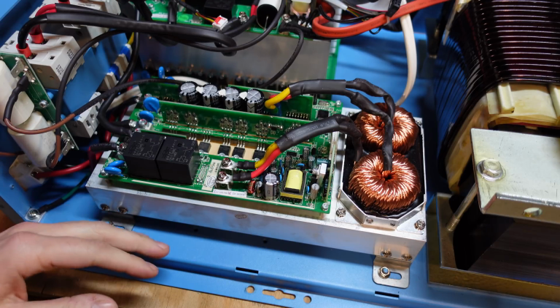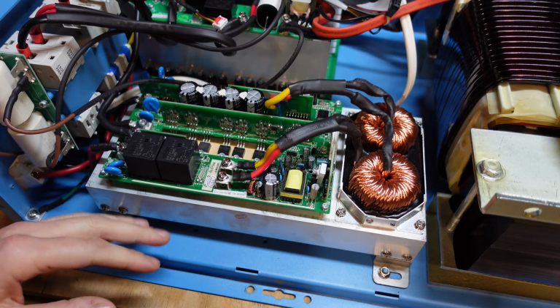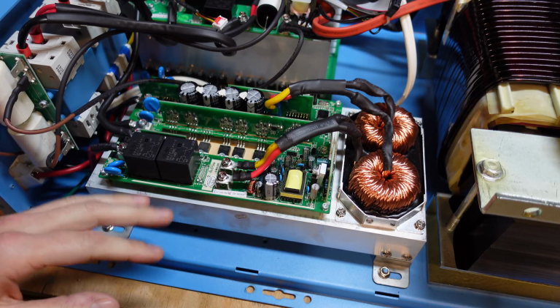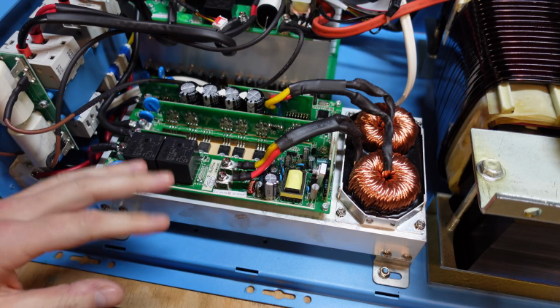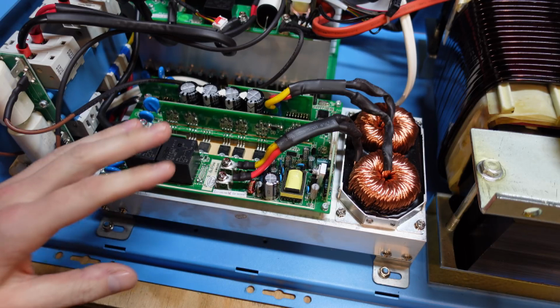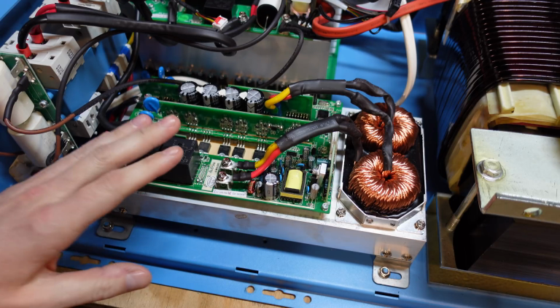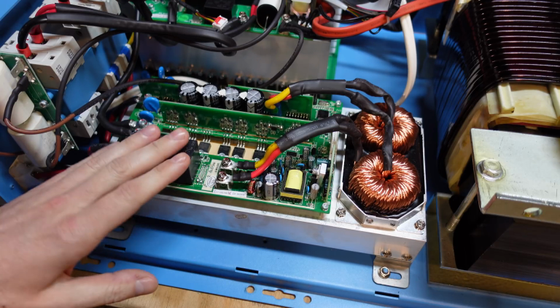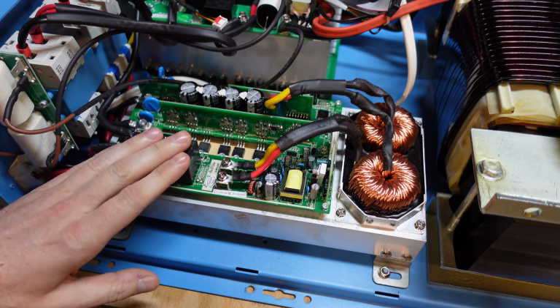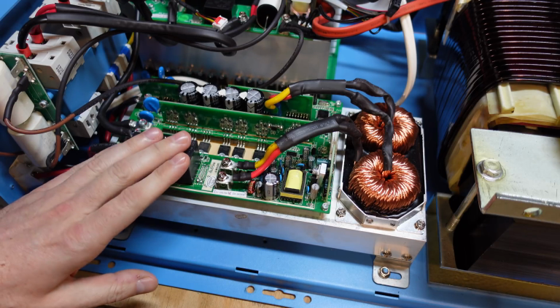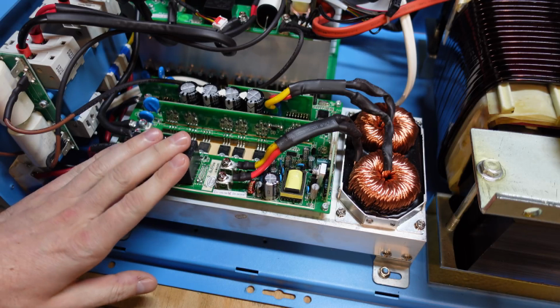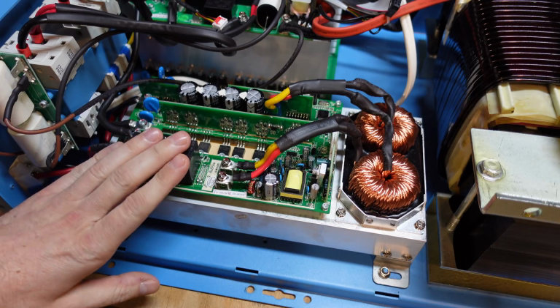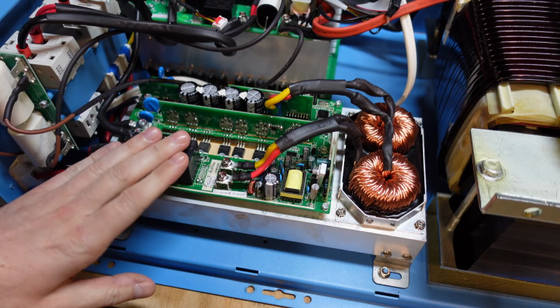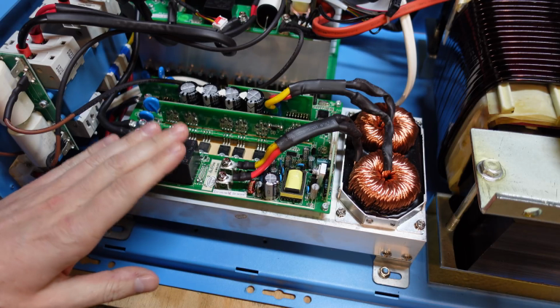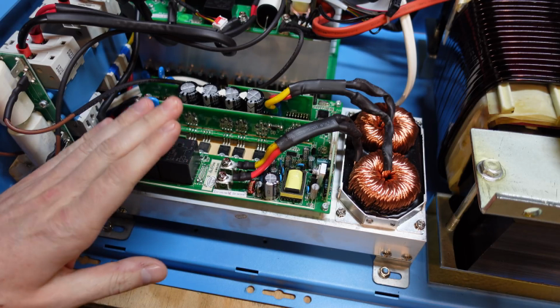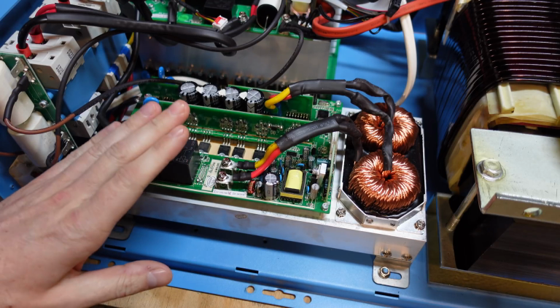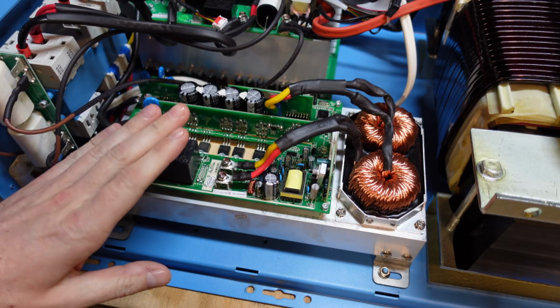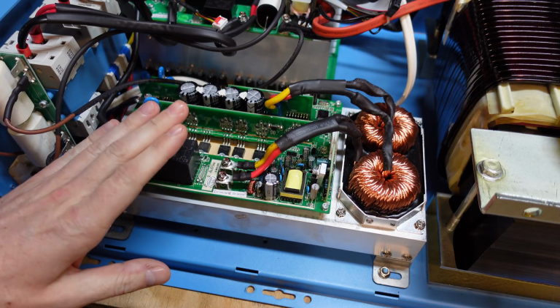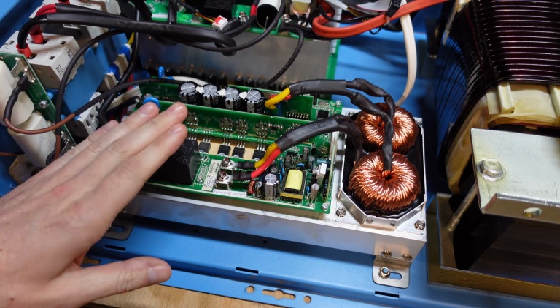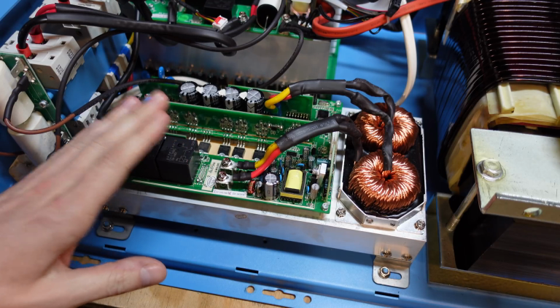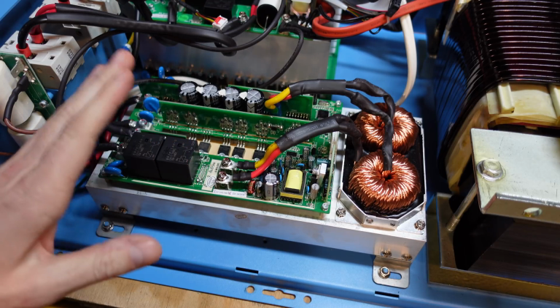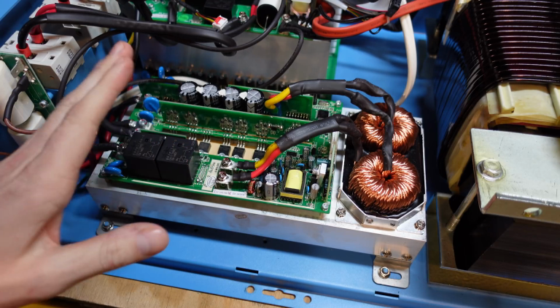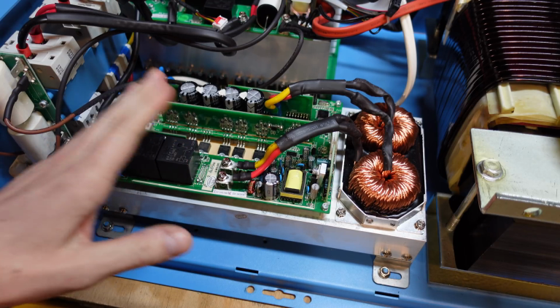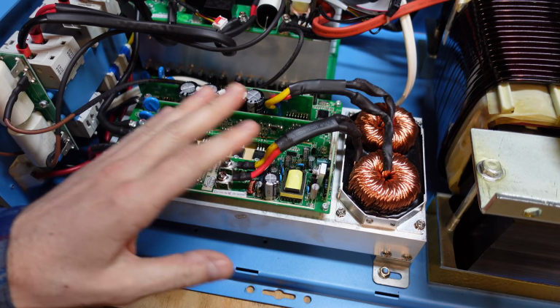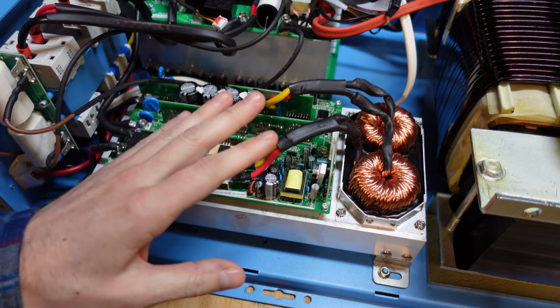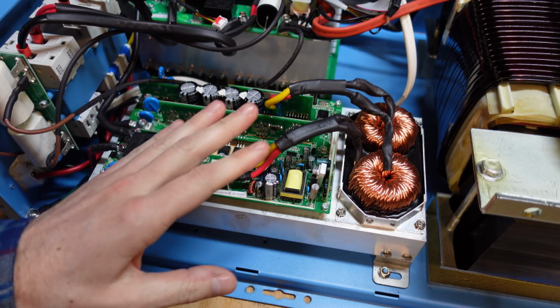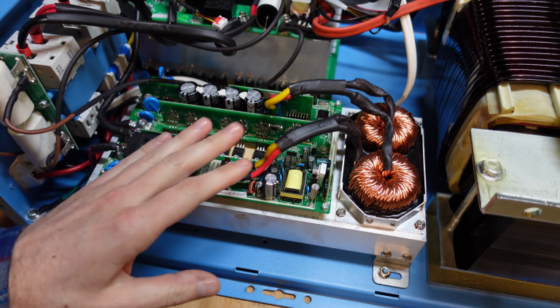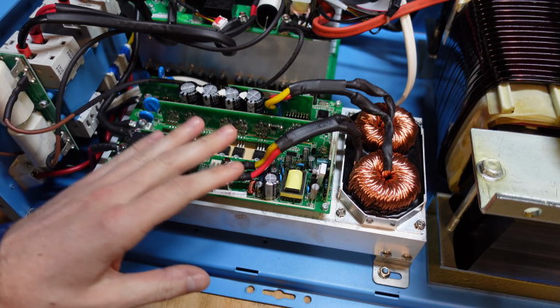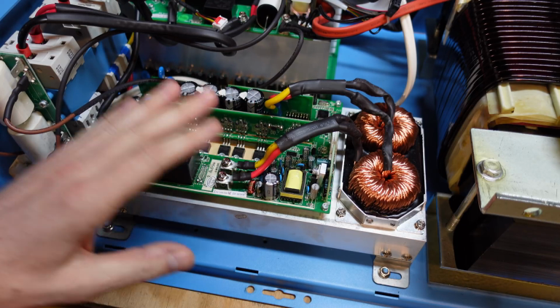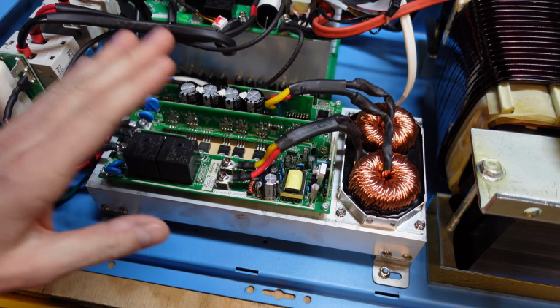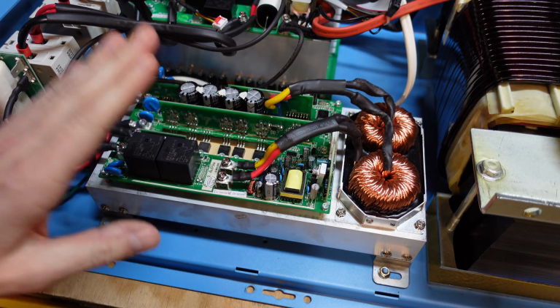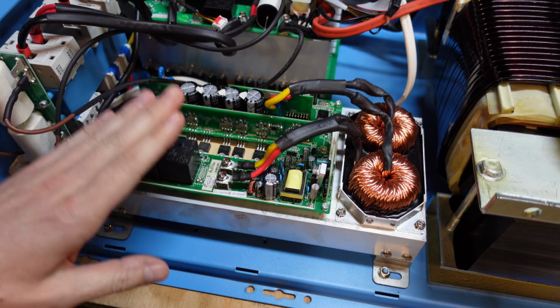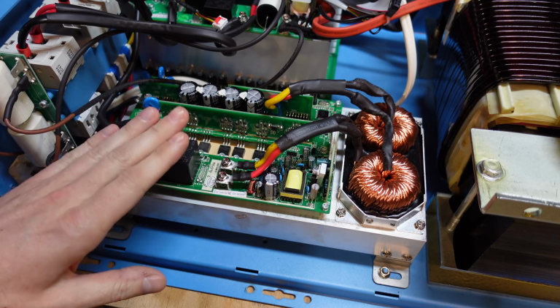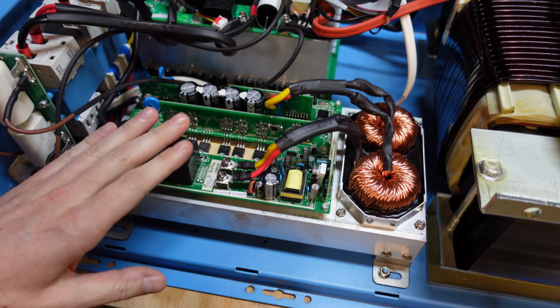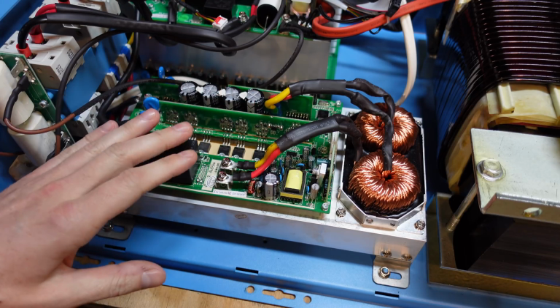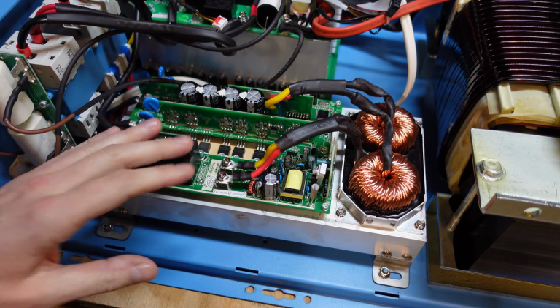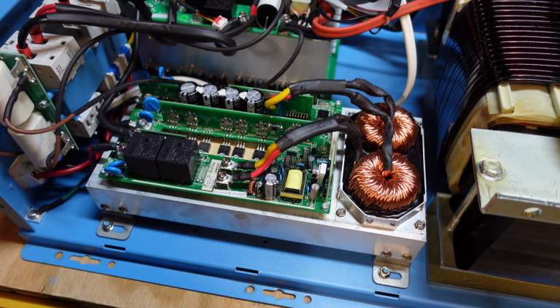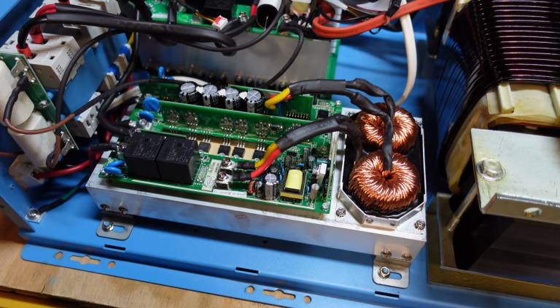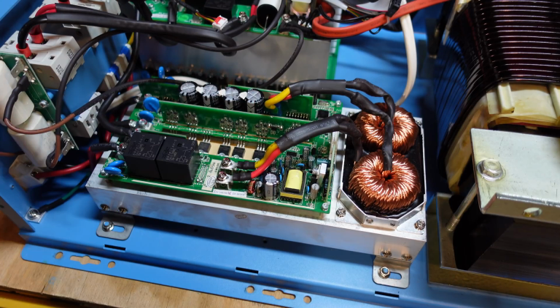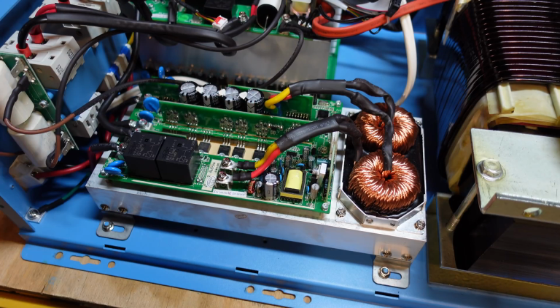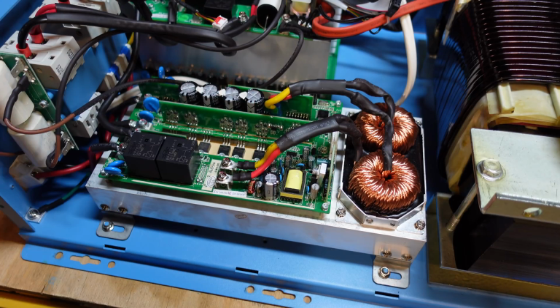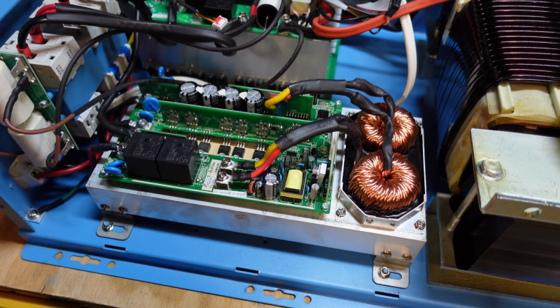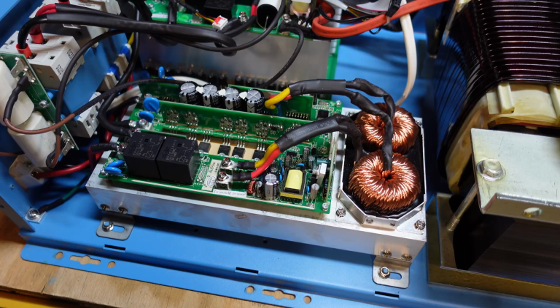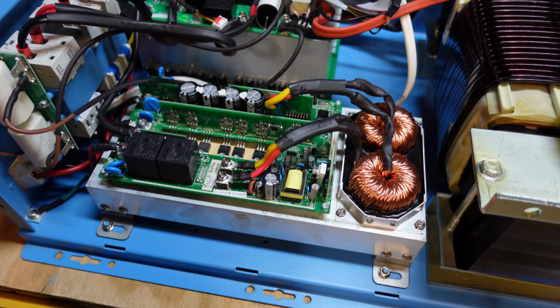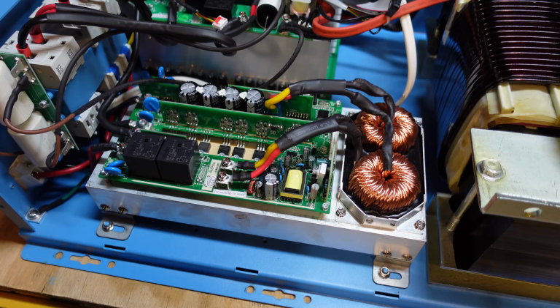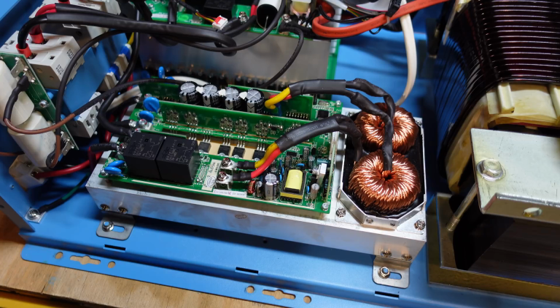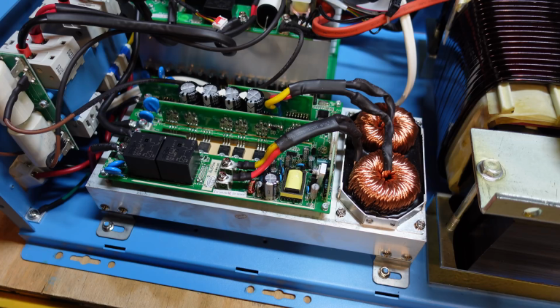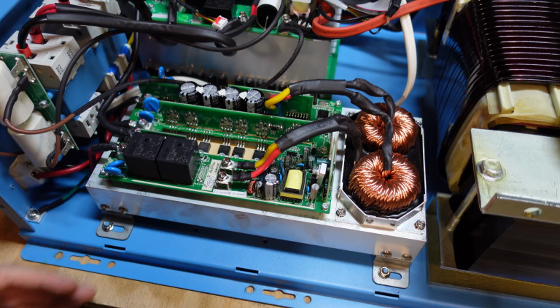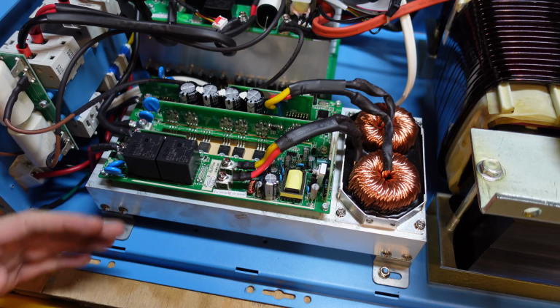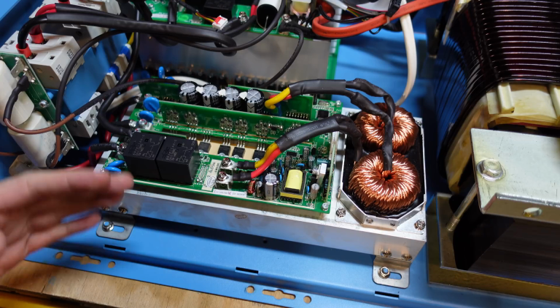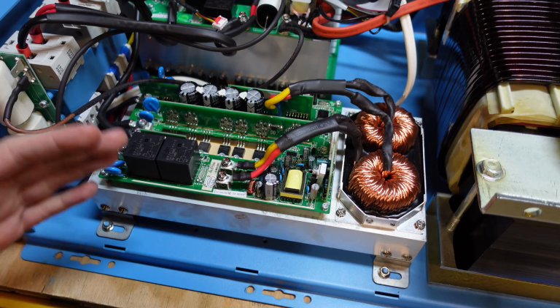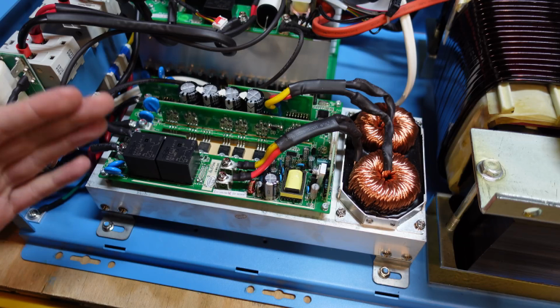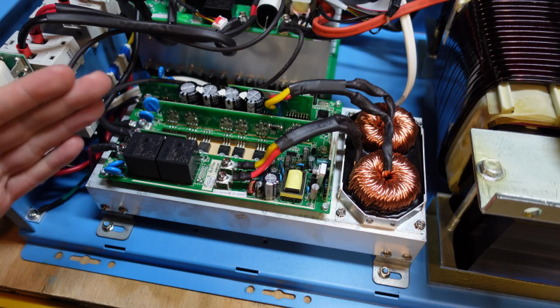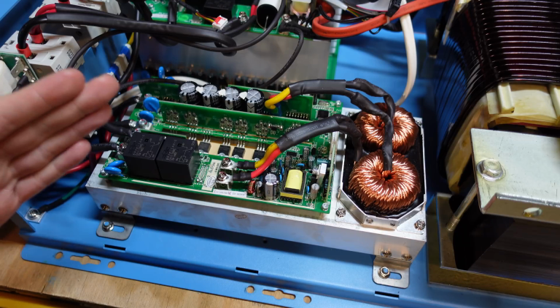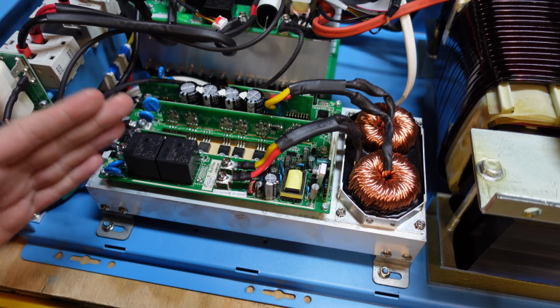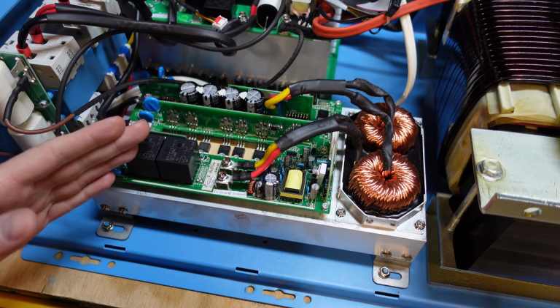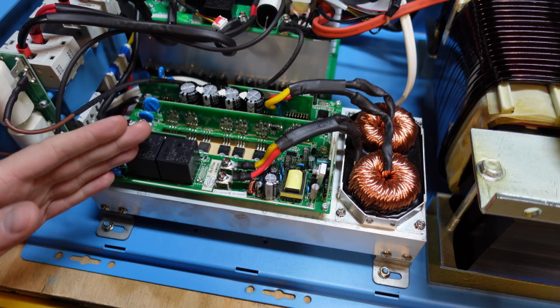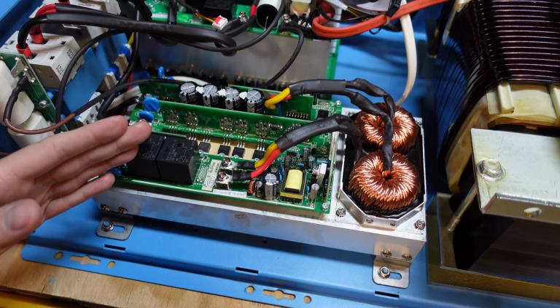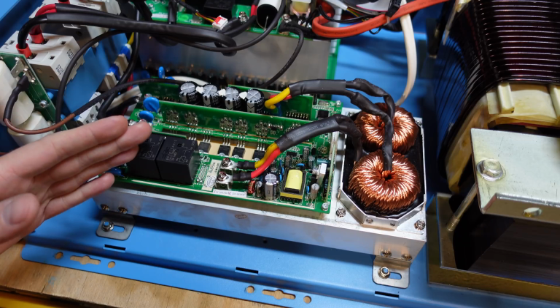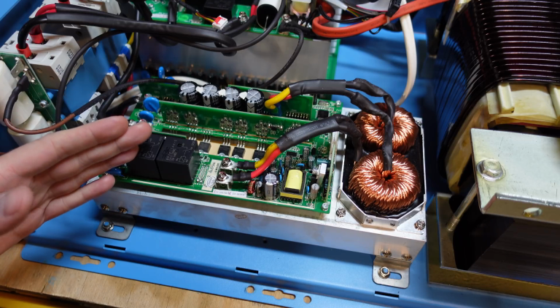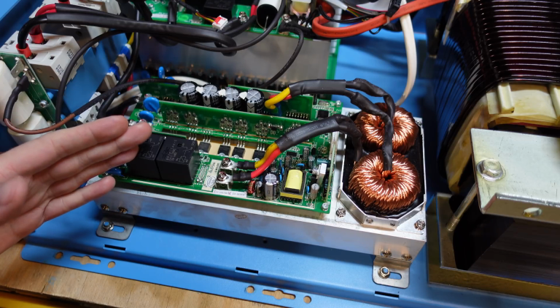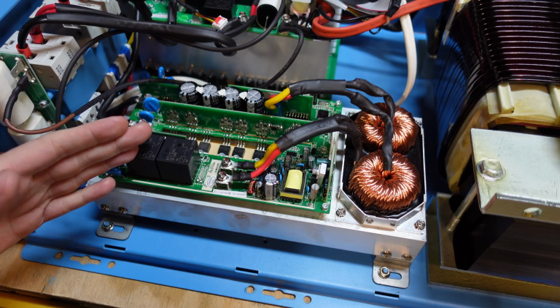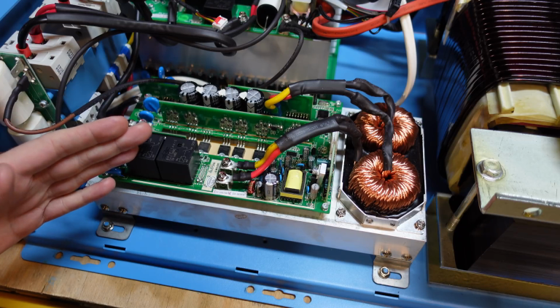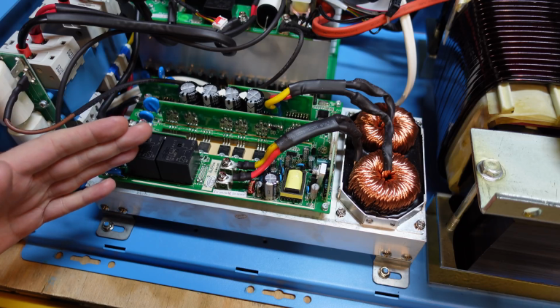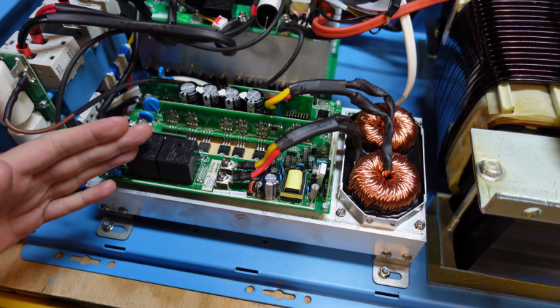The typical disclaimer: there can be potentially hazardous voltages on these capacitors and in these circuits, so it's really not a good idea to try servicing these components at home.